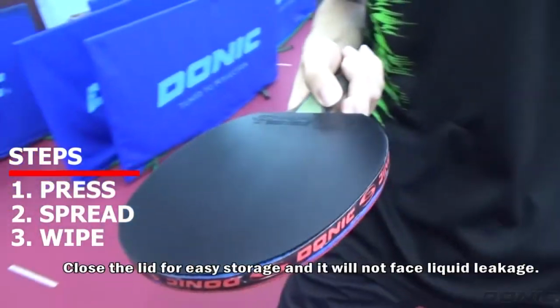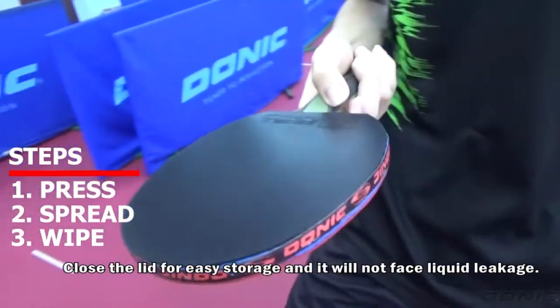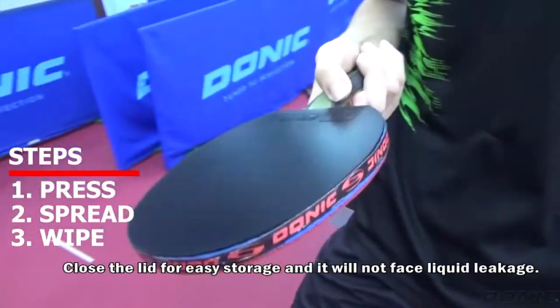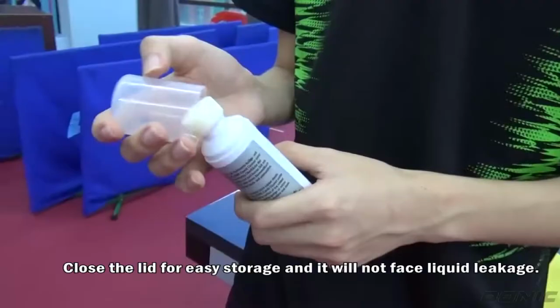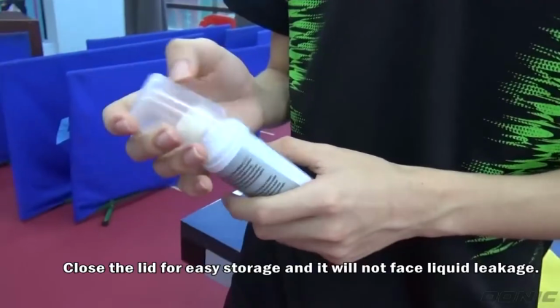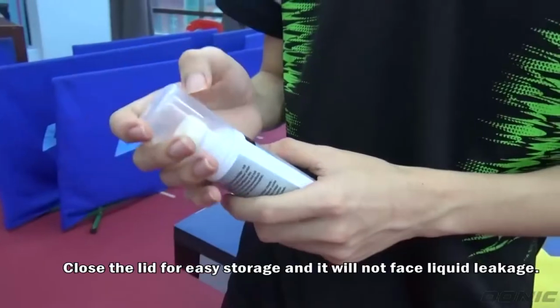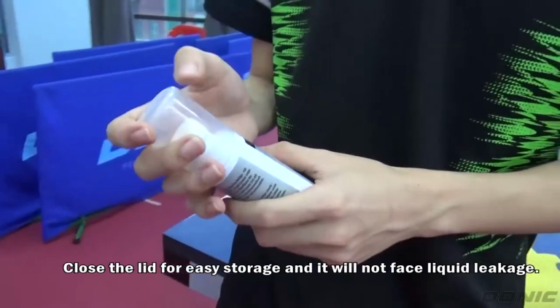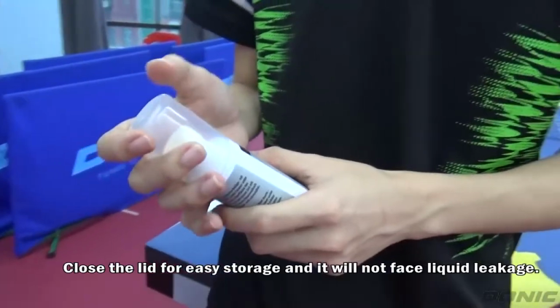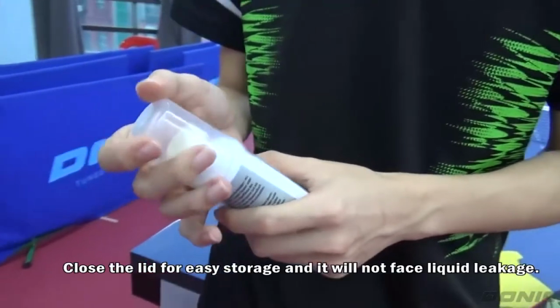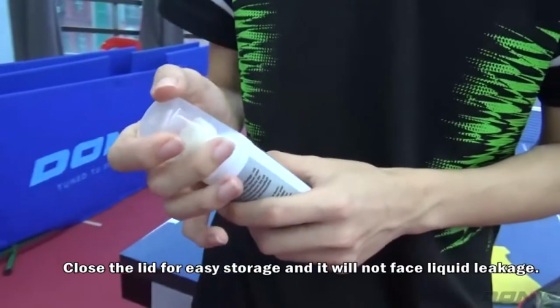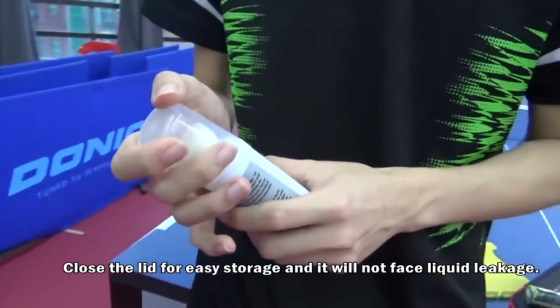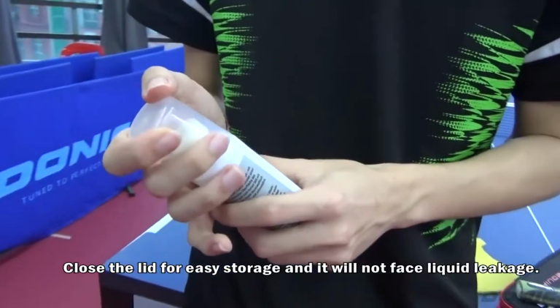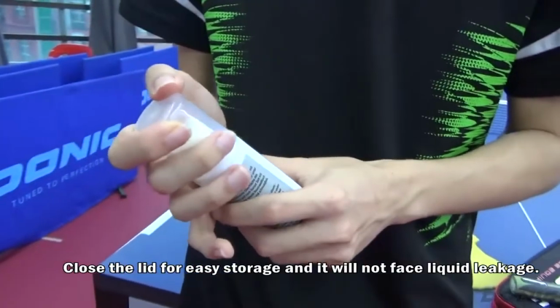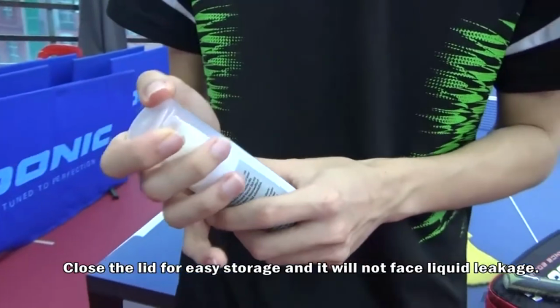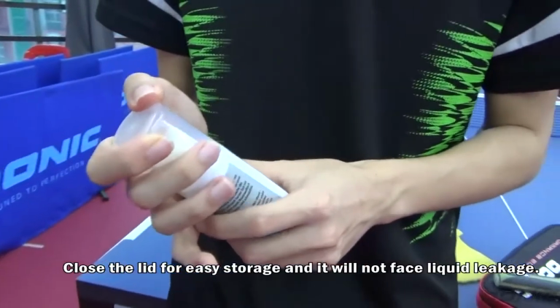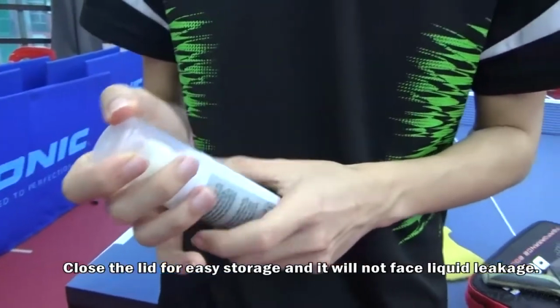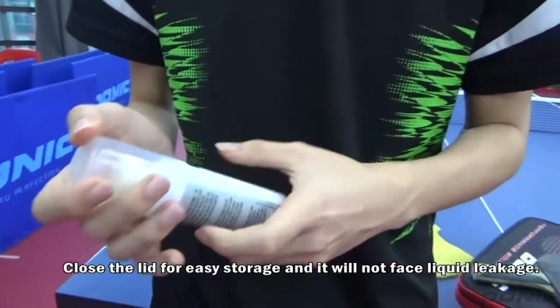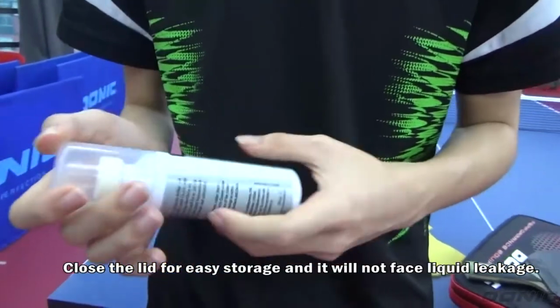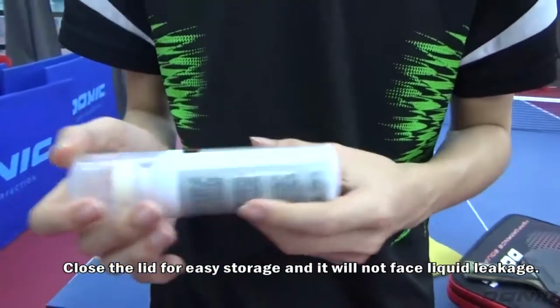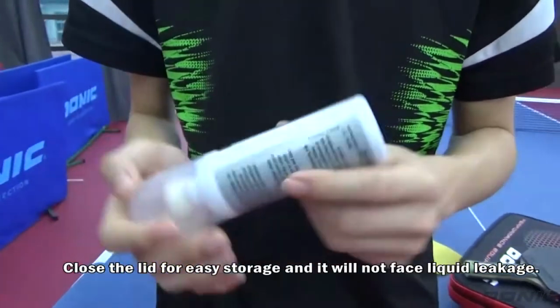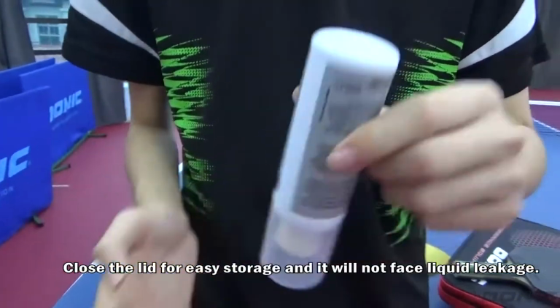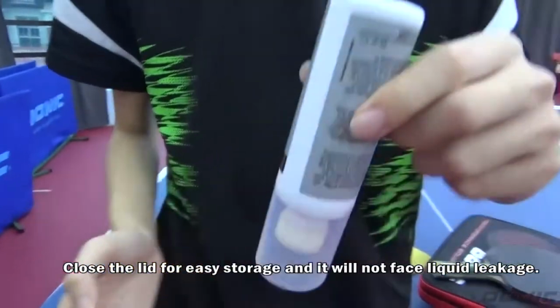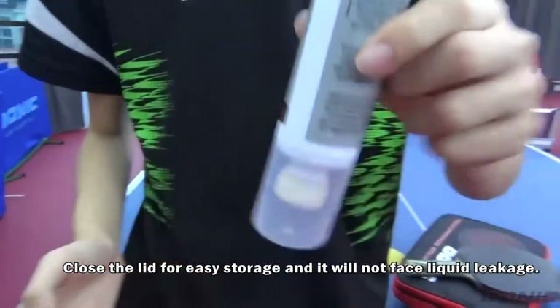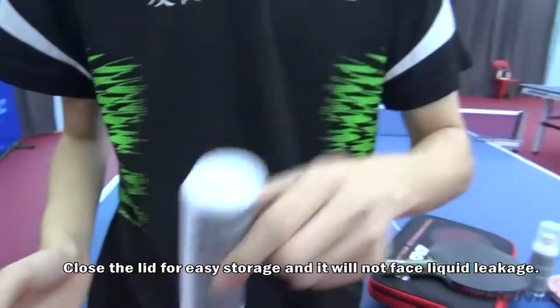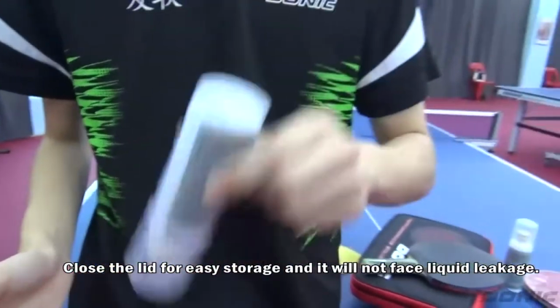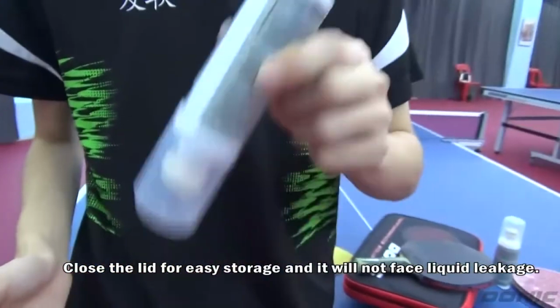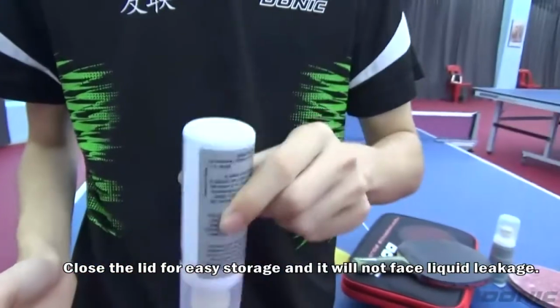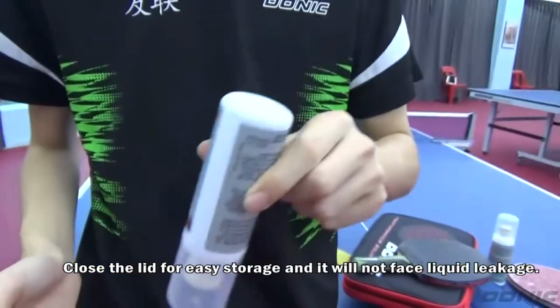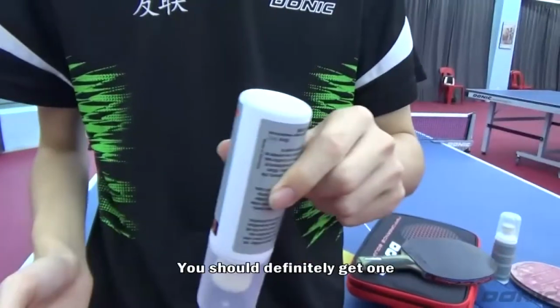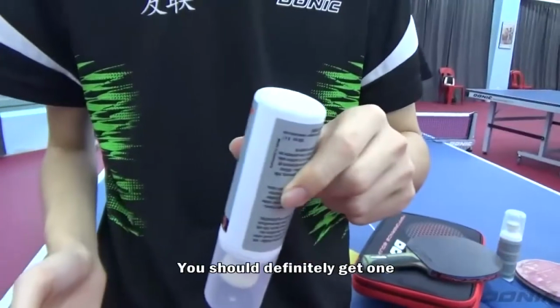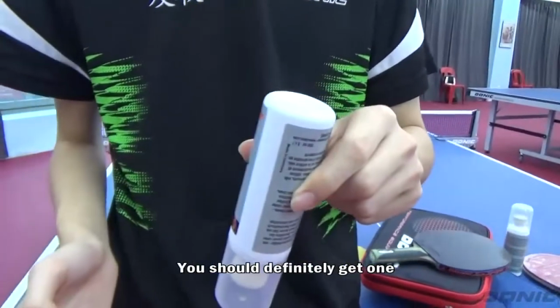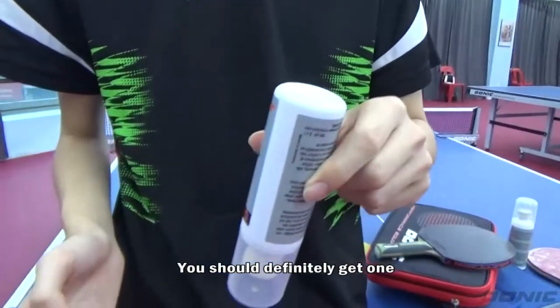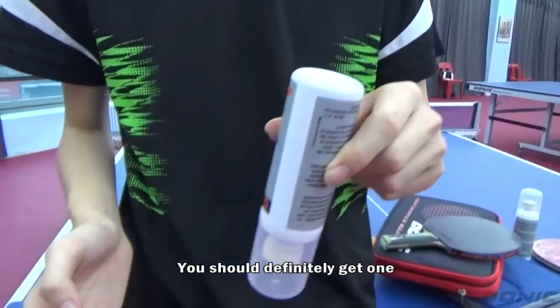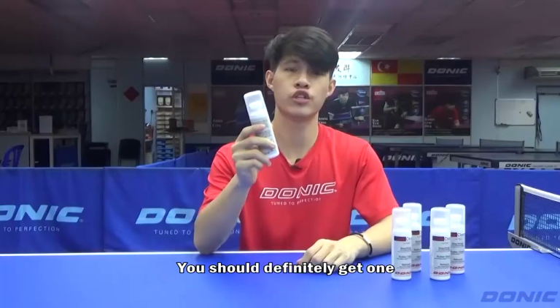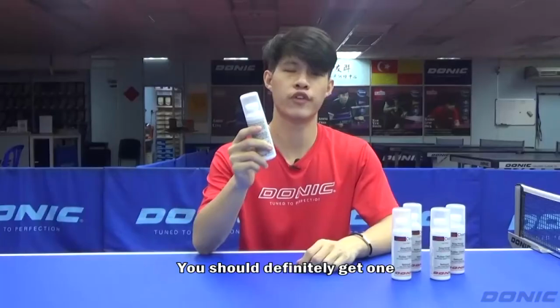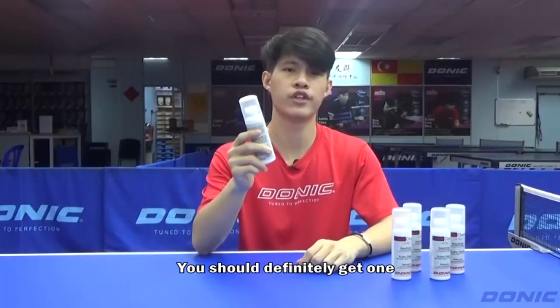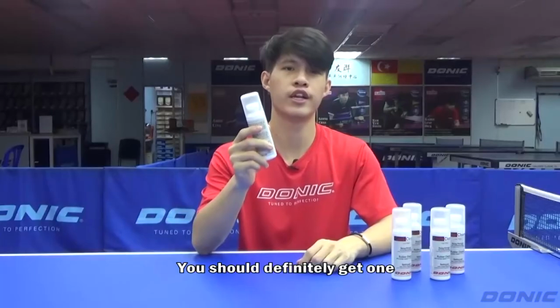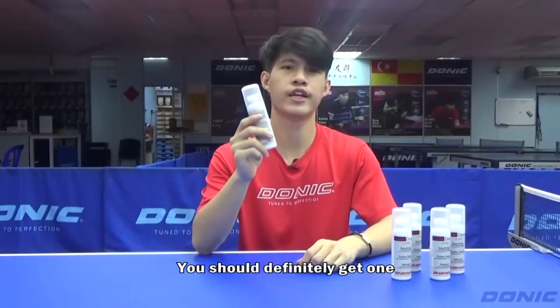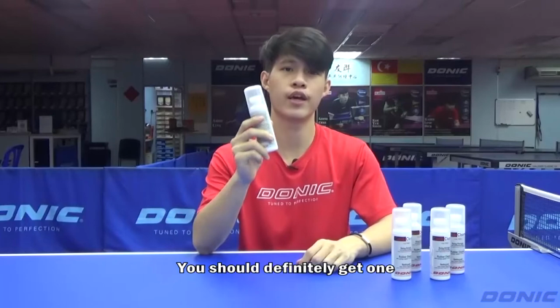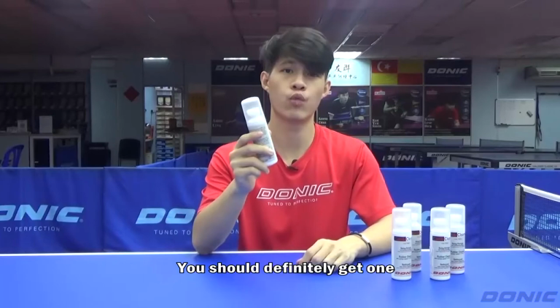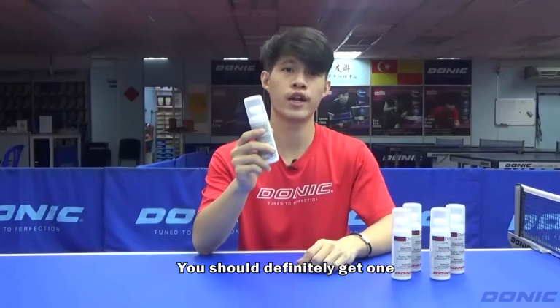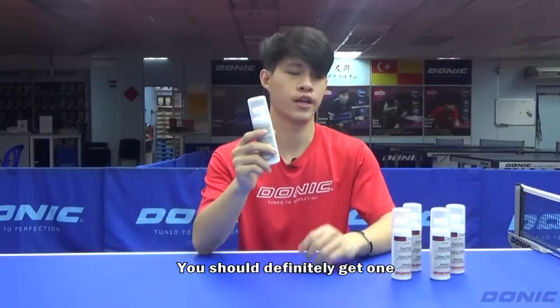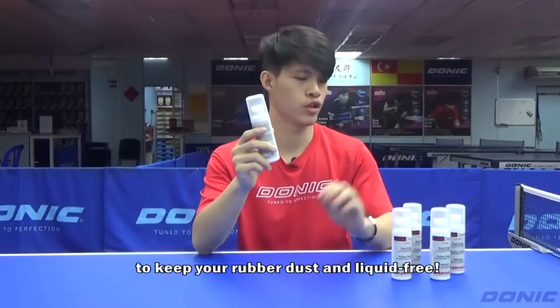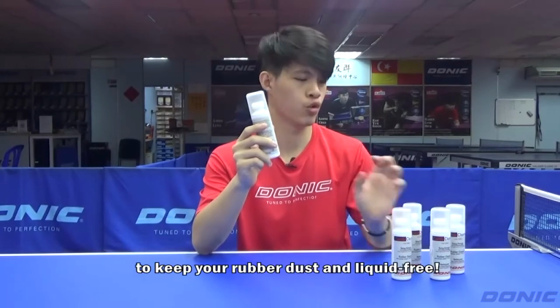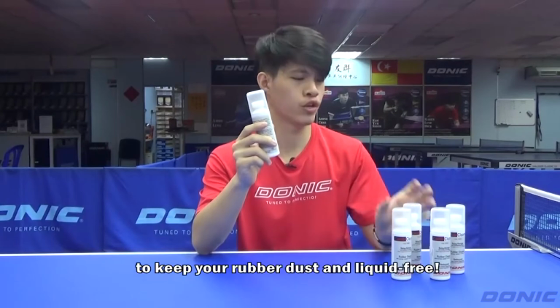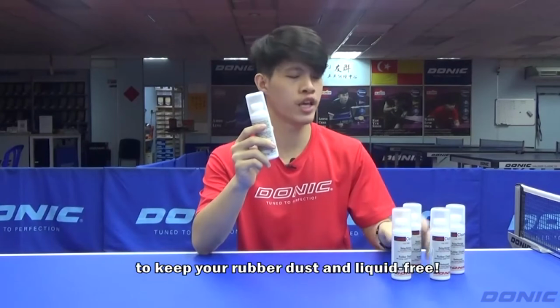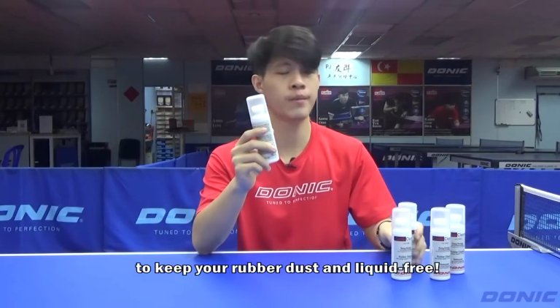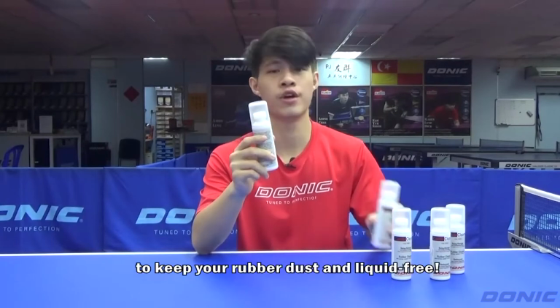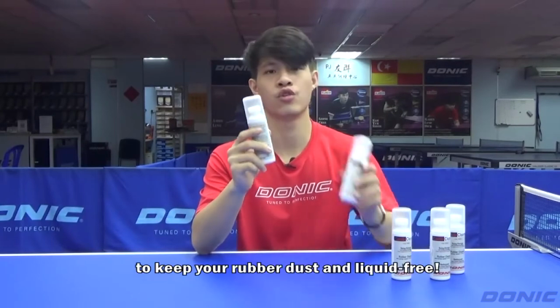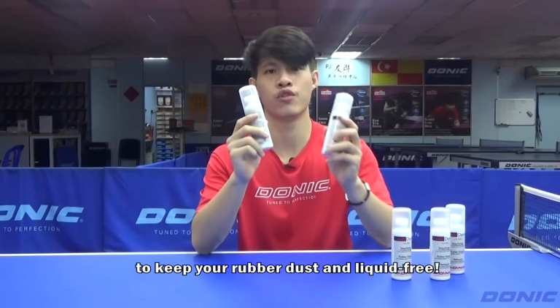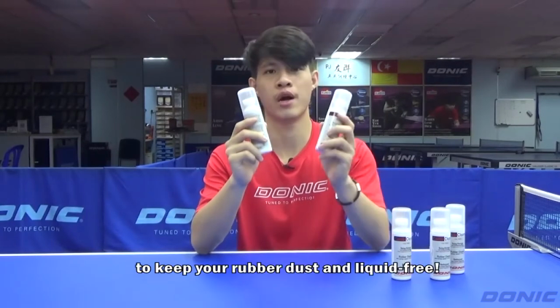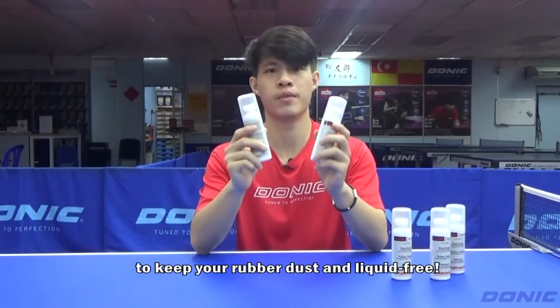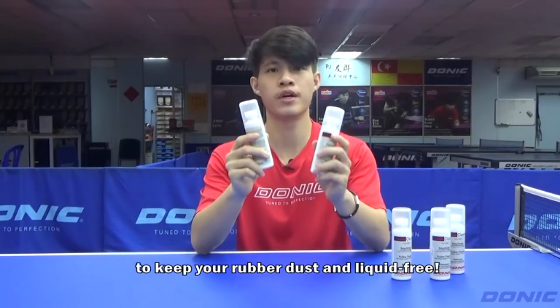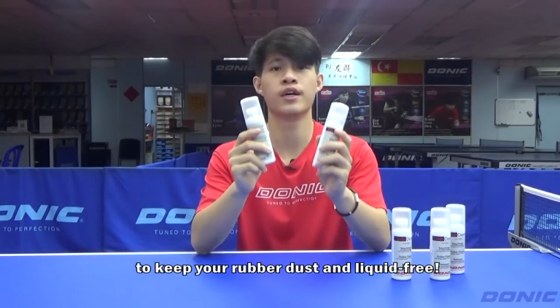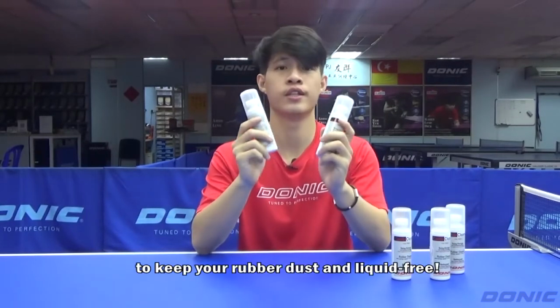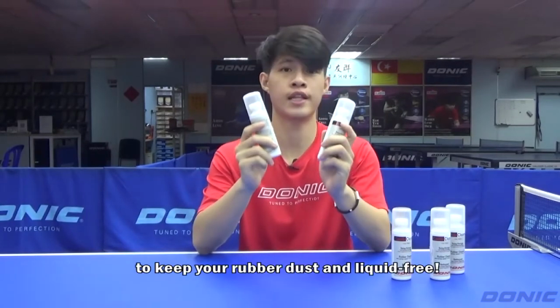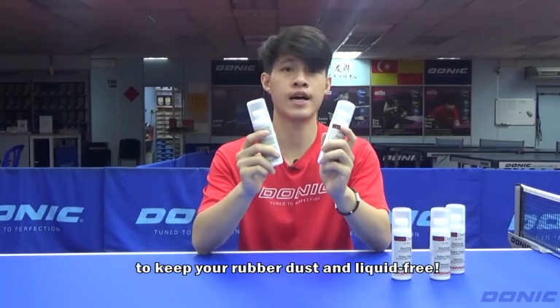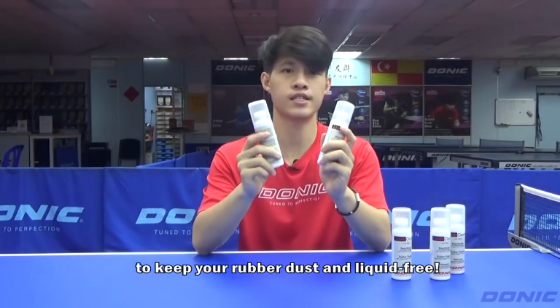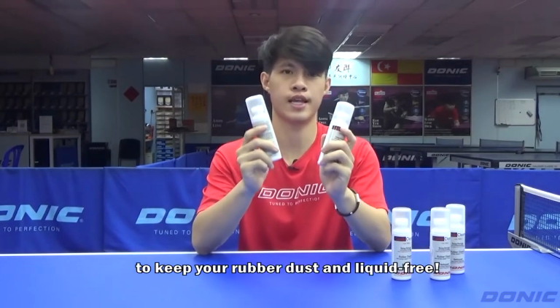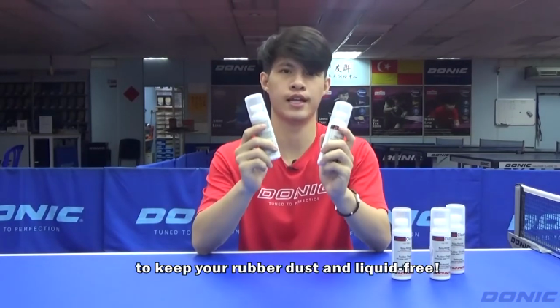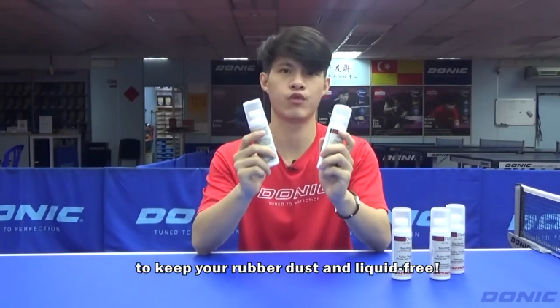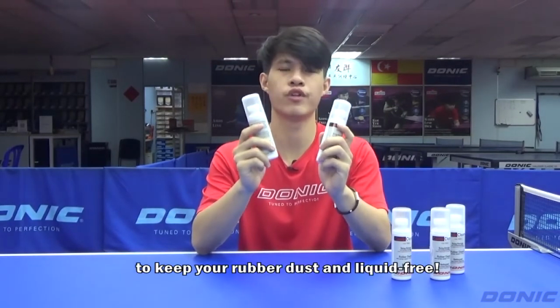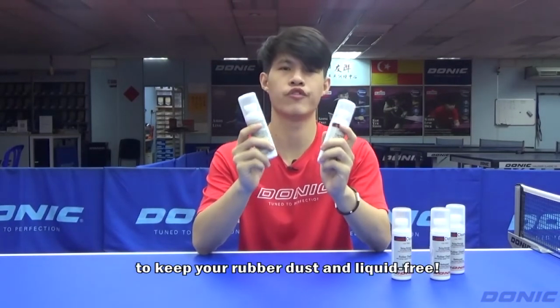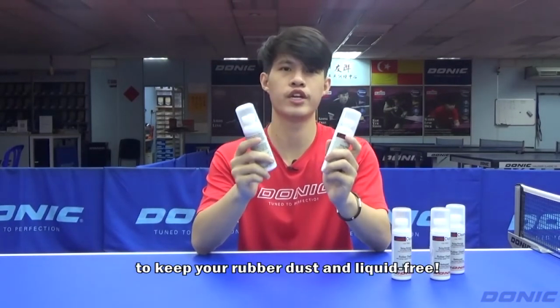Wipe it clean with a clean sponge or cotton cloth. Close the lid for easy storage and it will not face liquid leakage. You should definitely get one to keep your rubber dust and liquid free.